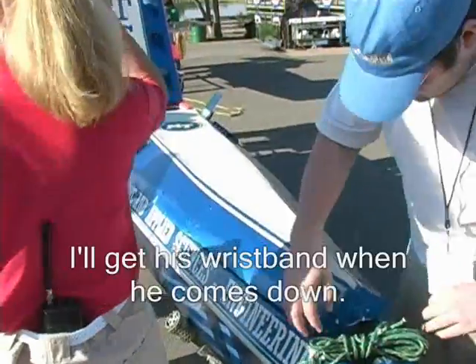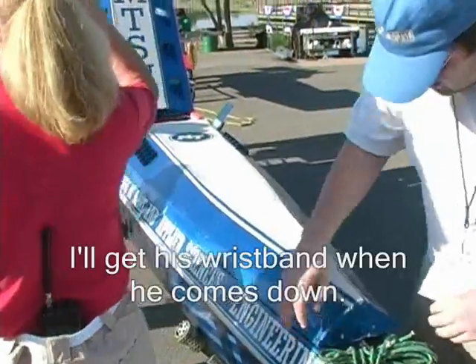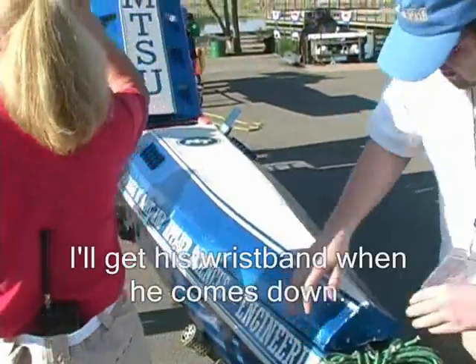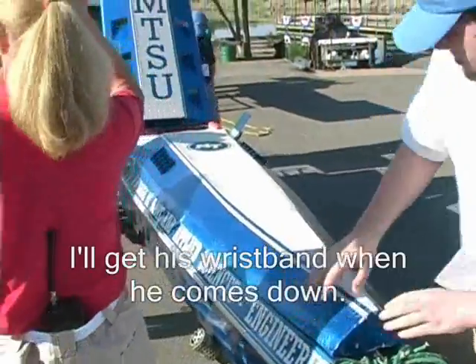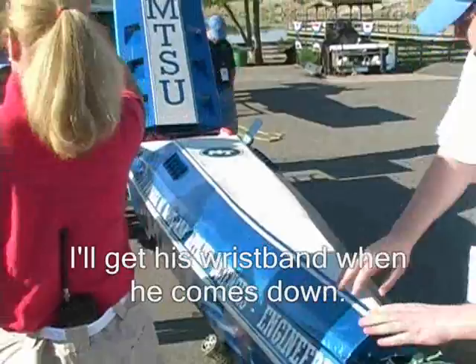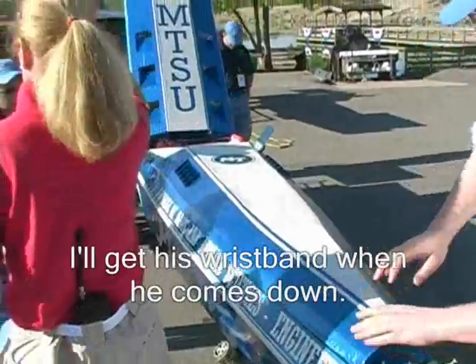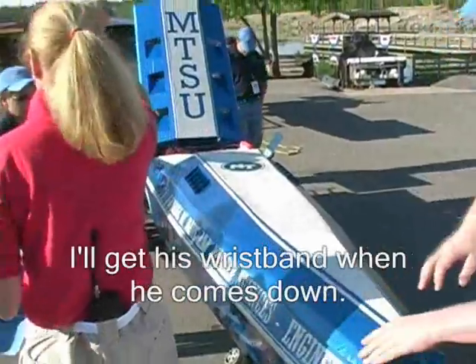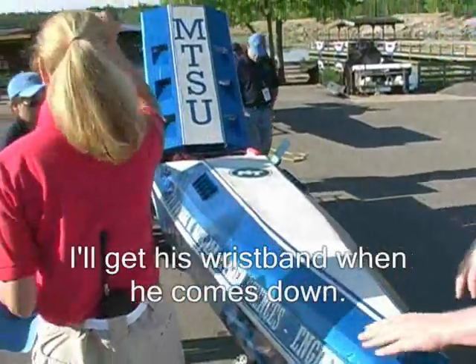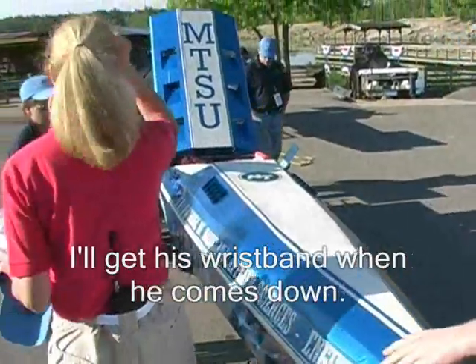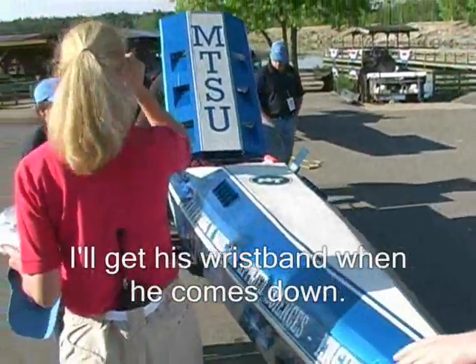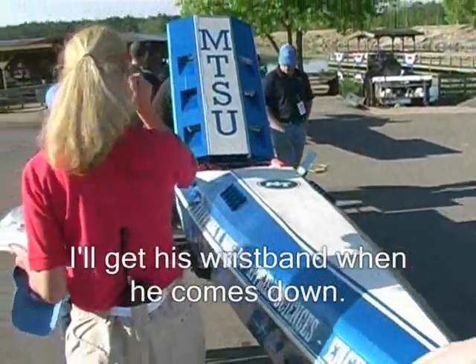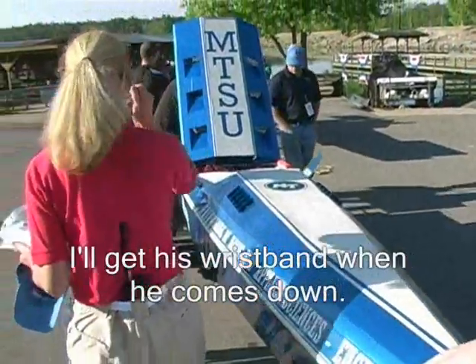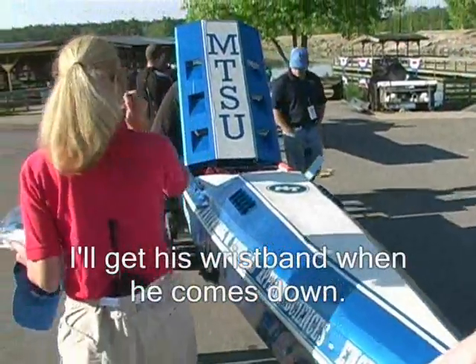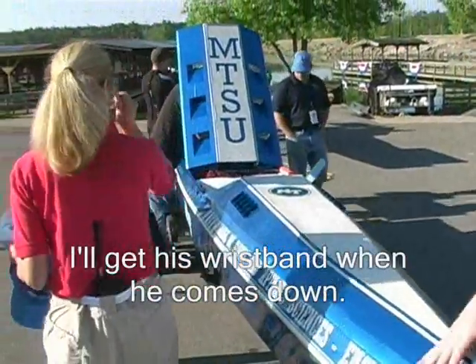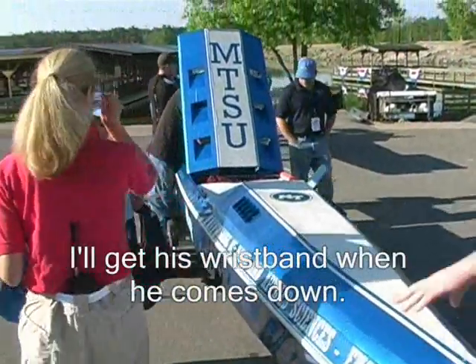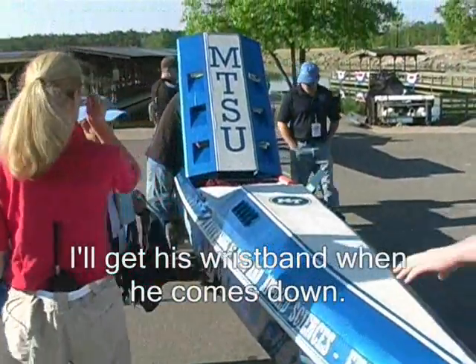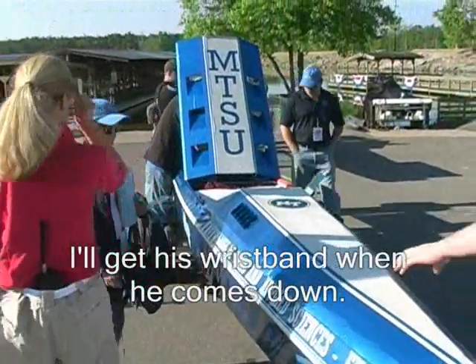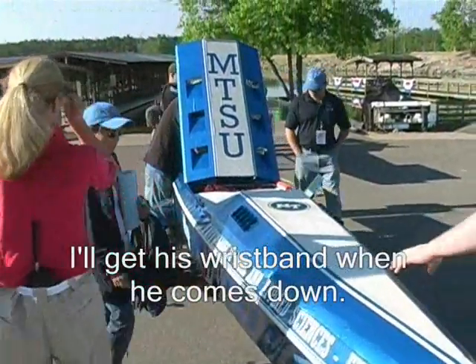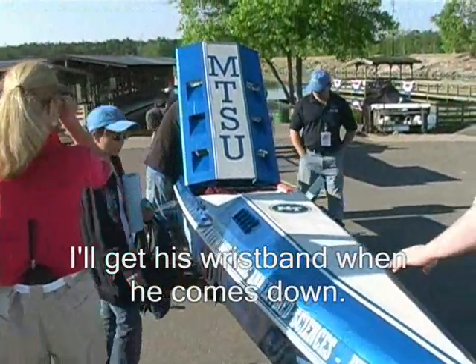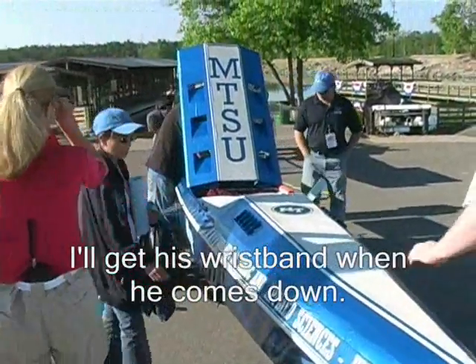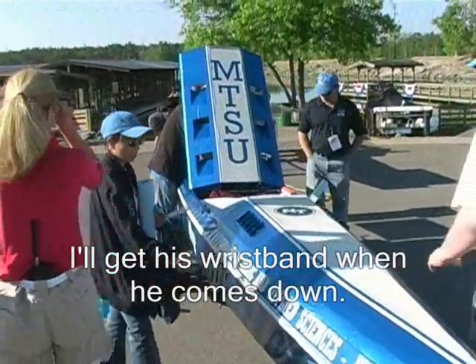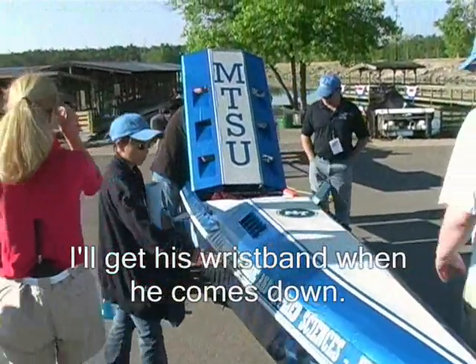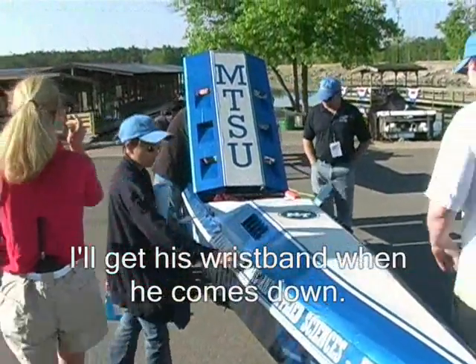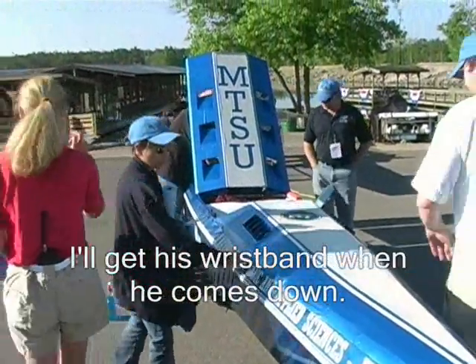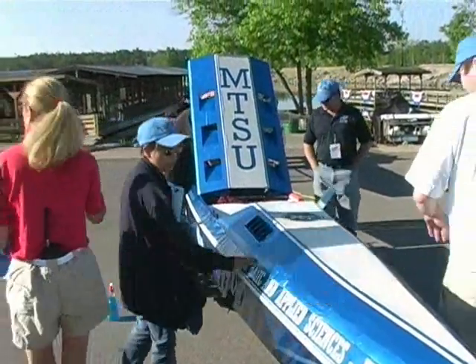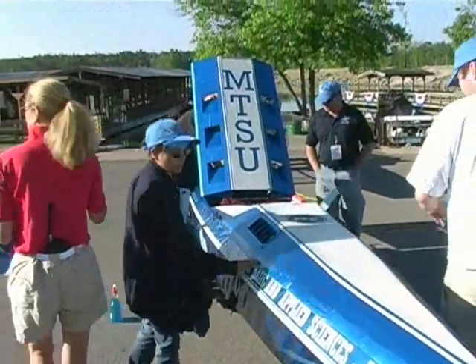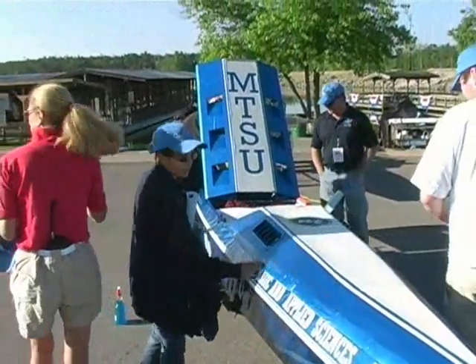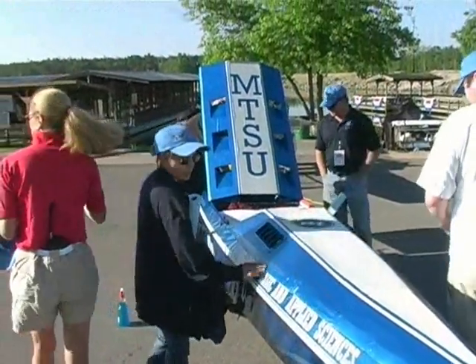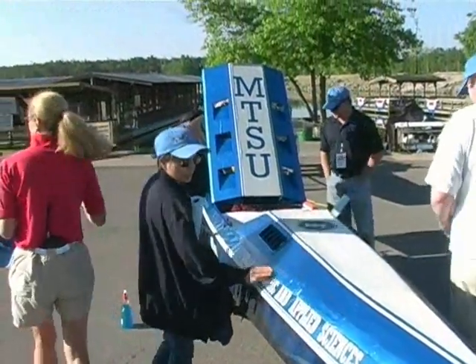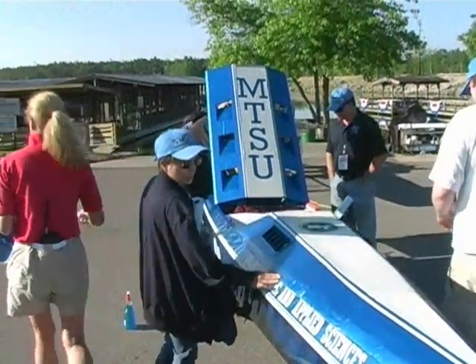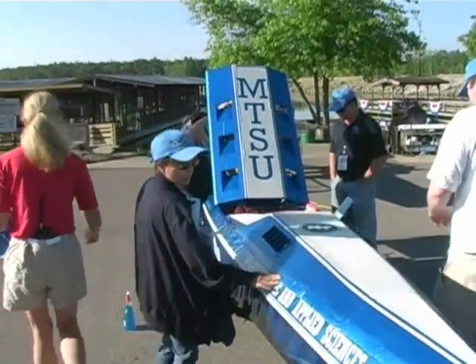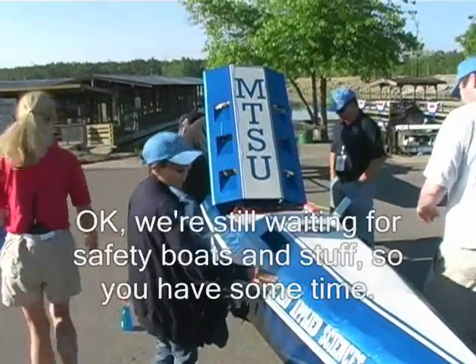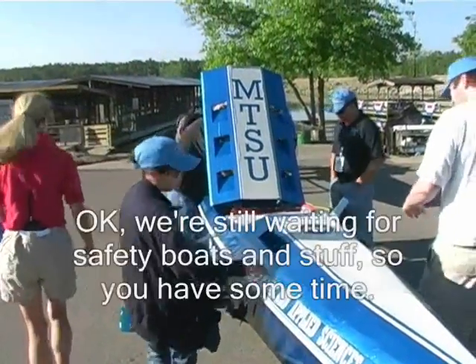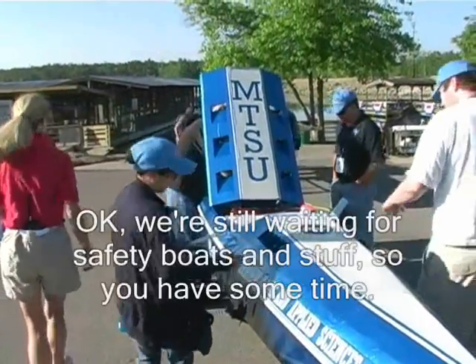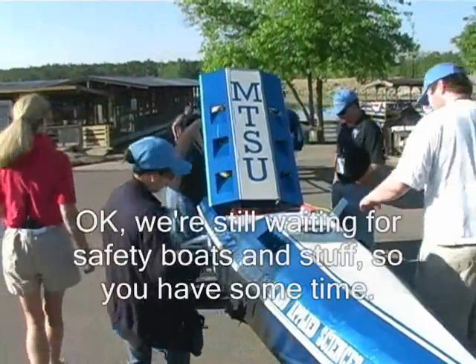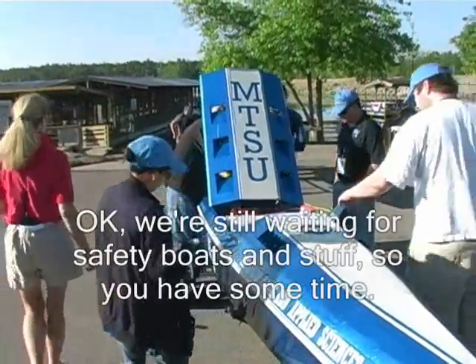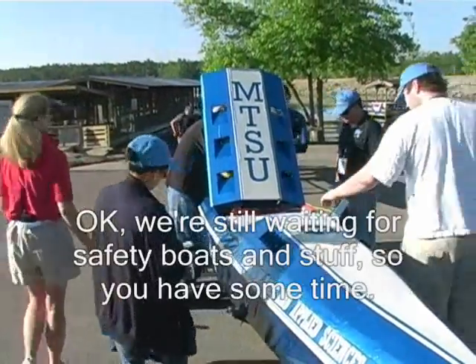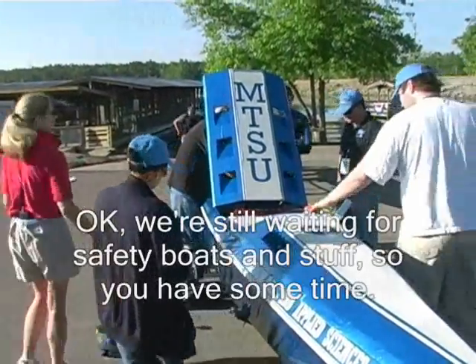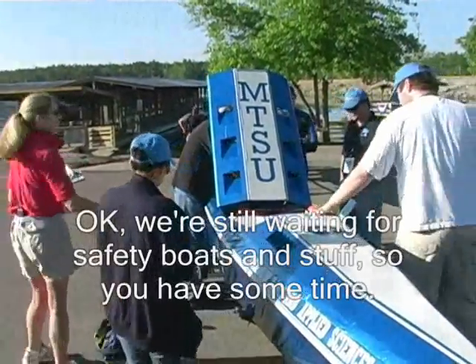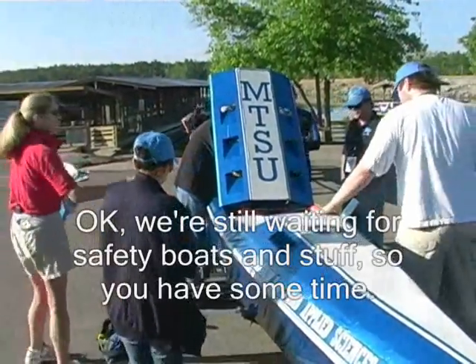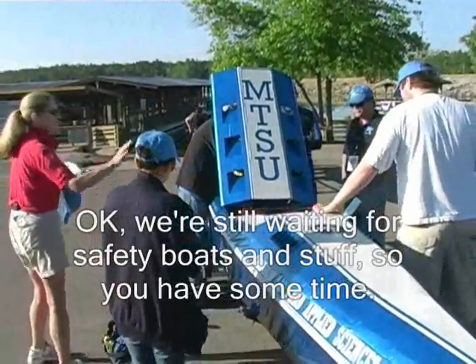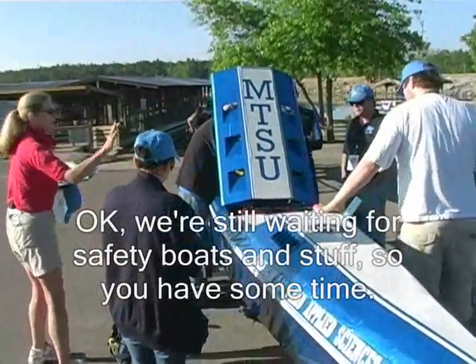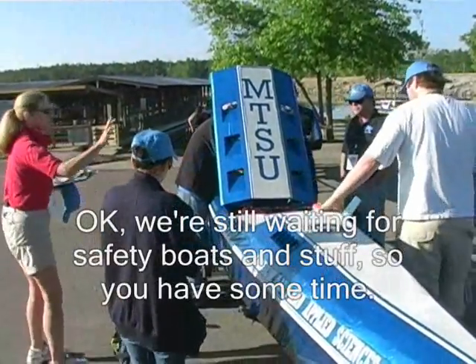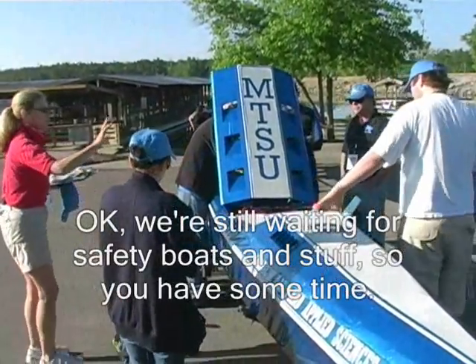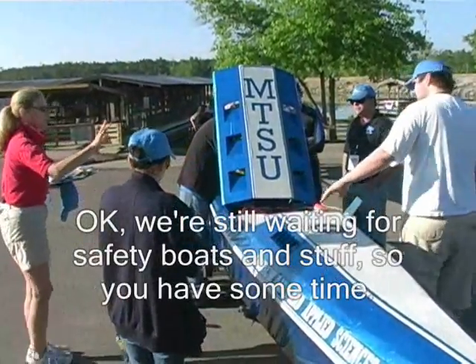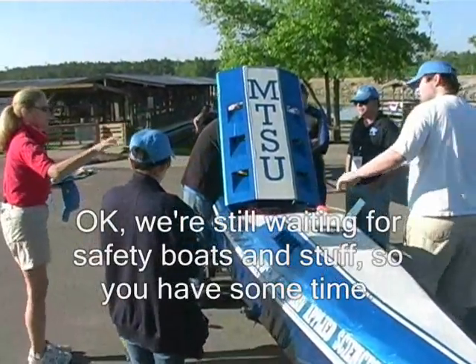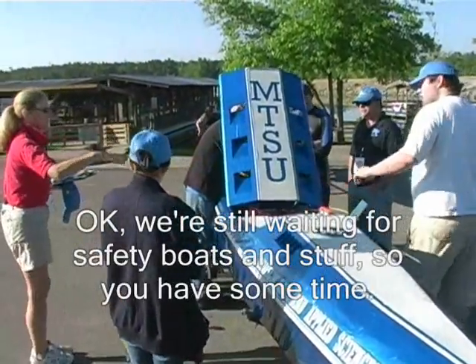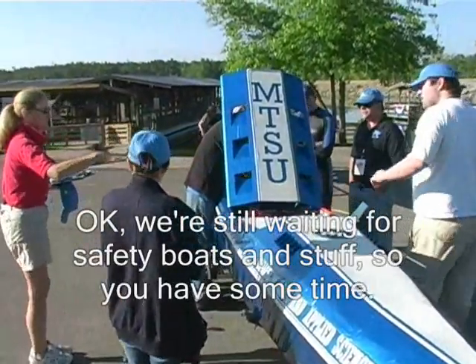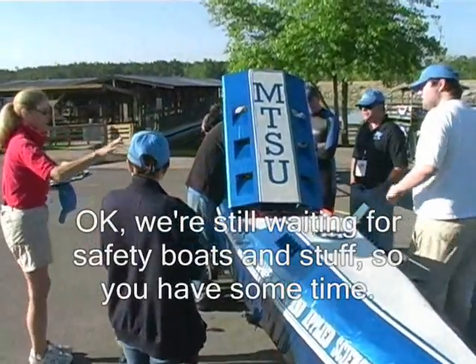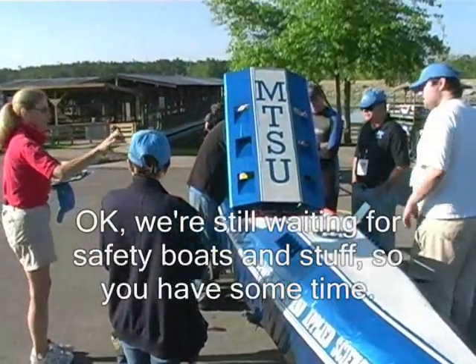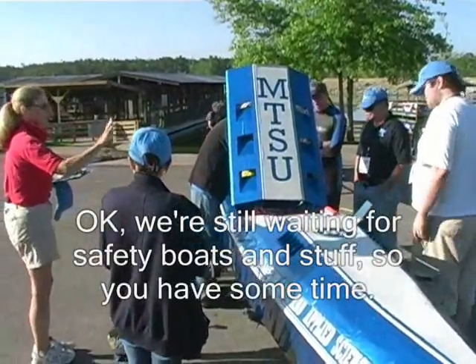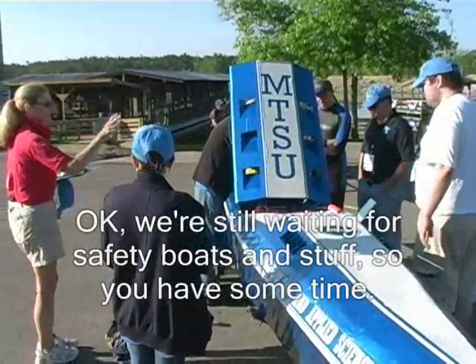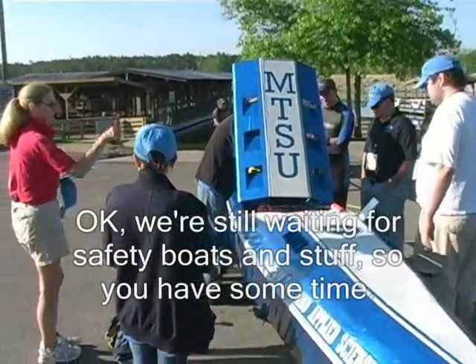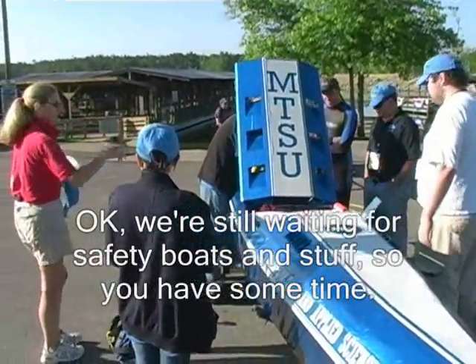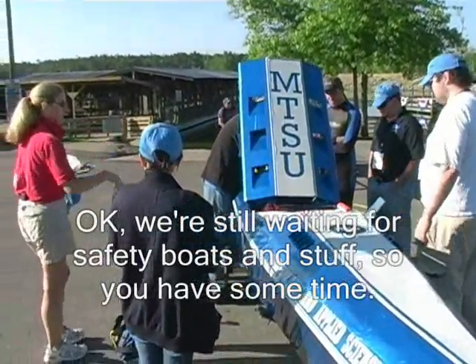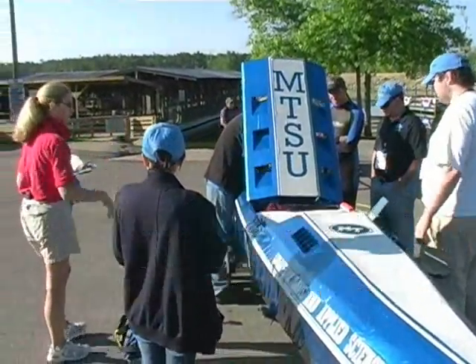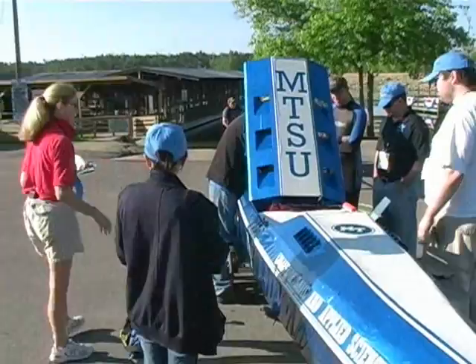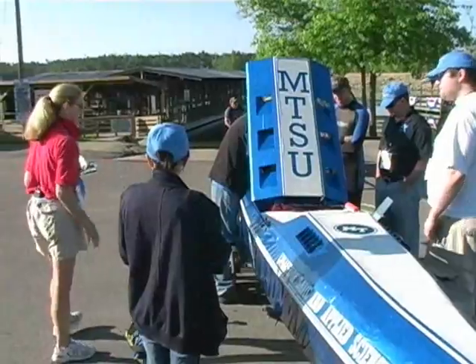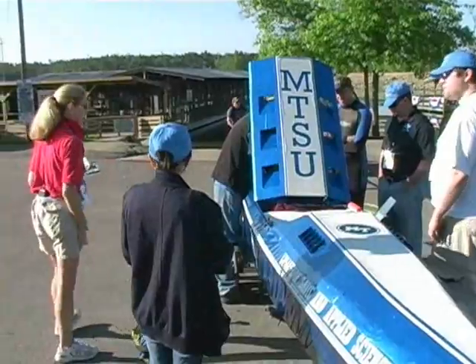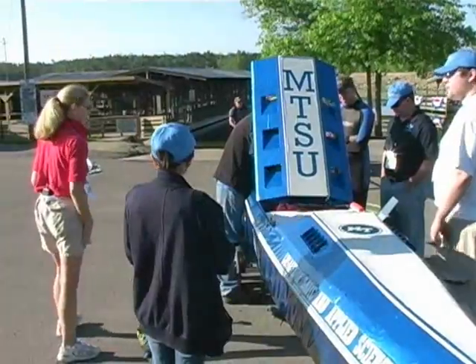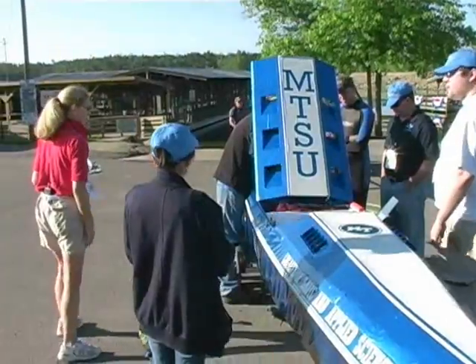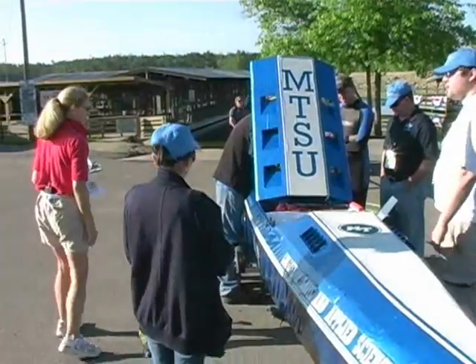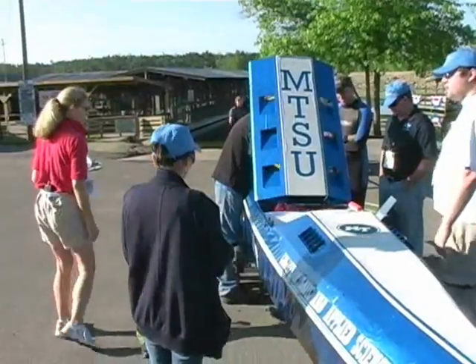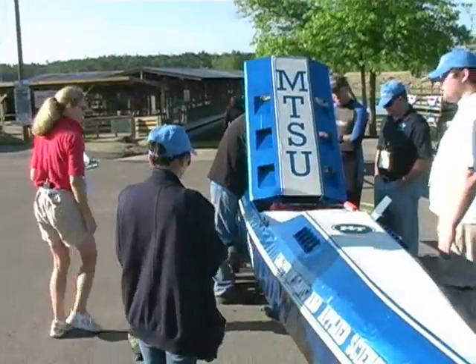Check his wristband. Well, we threw in for safety boats and stuff. Yeah.